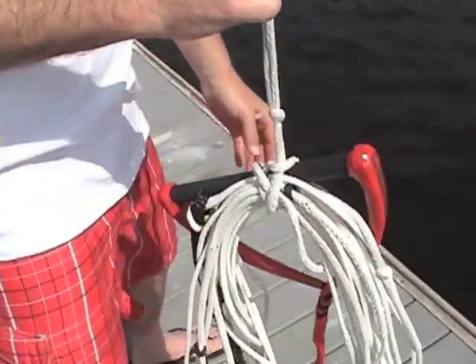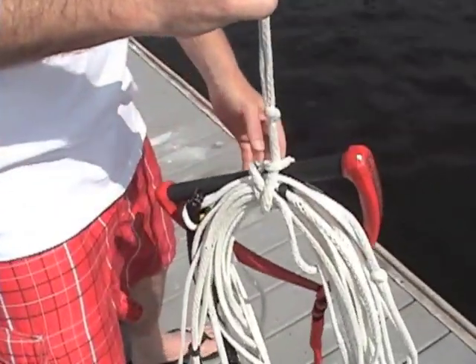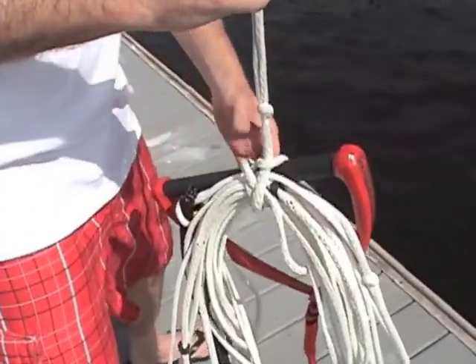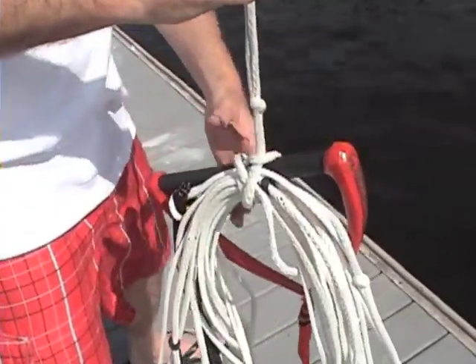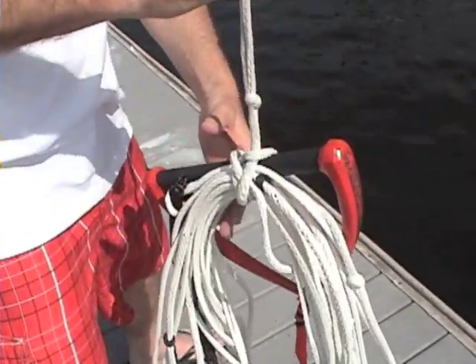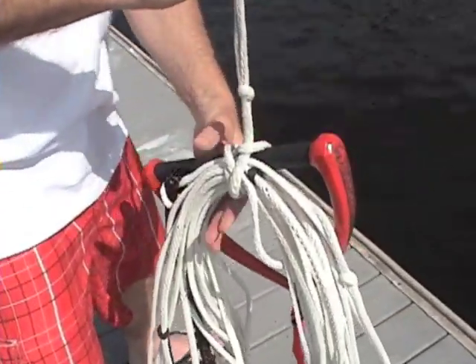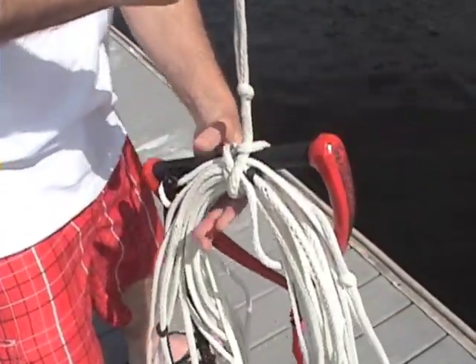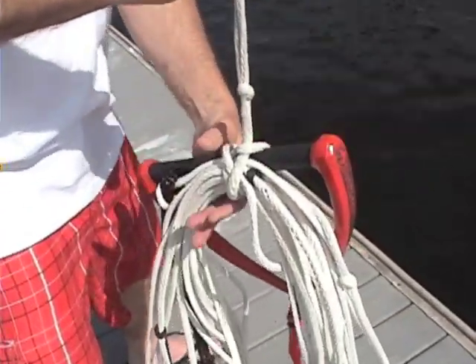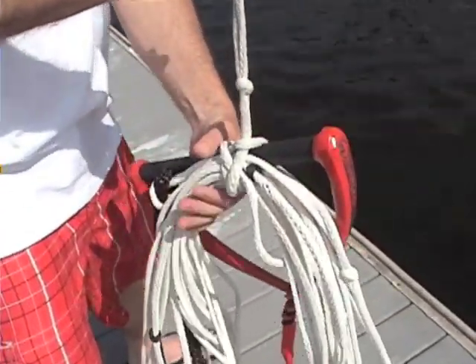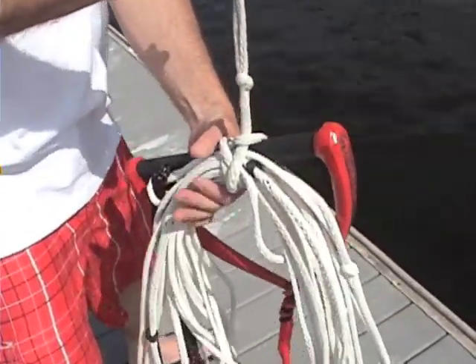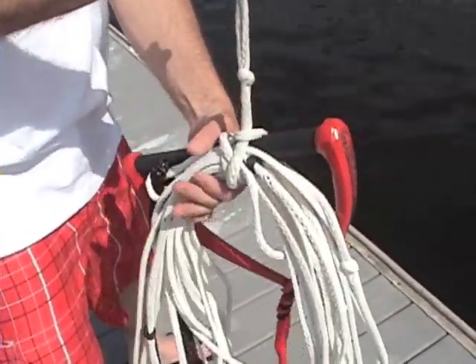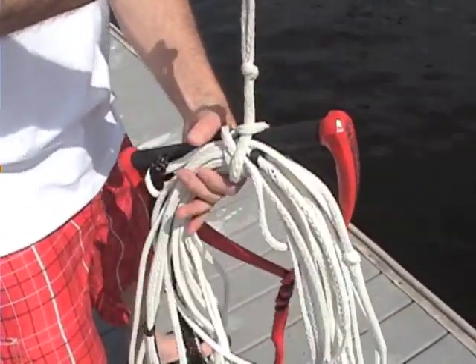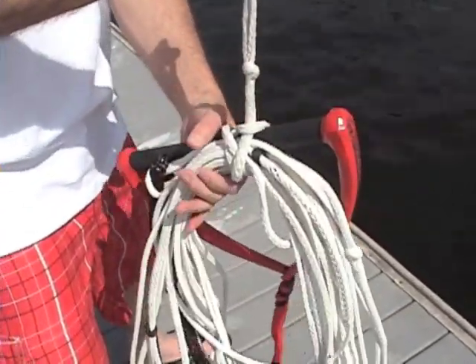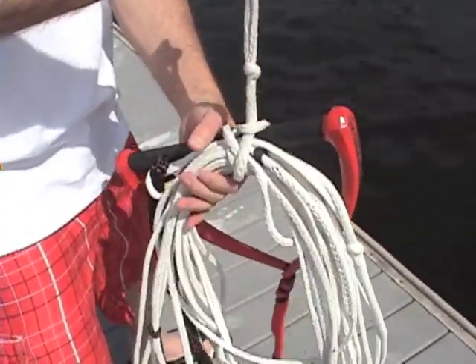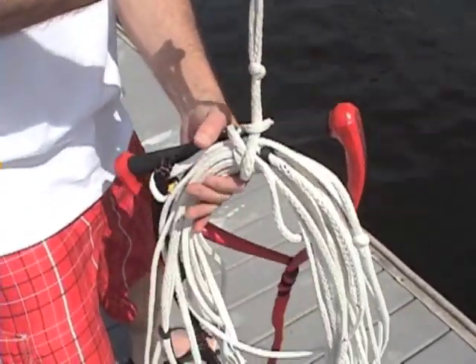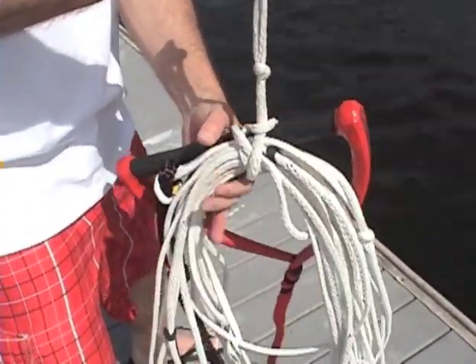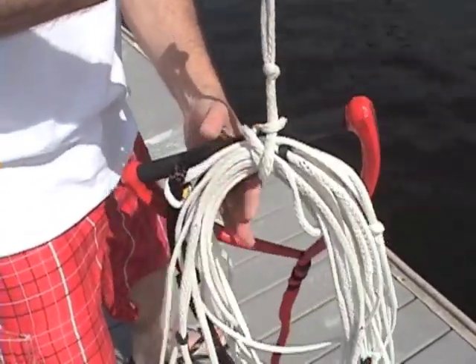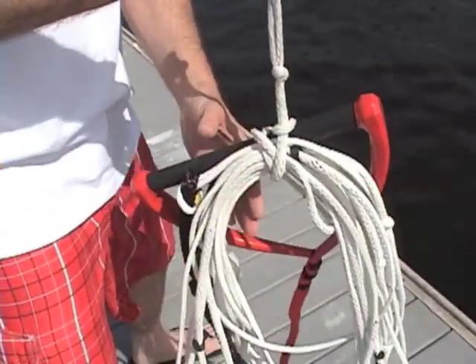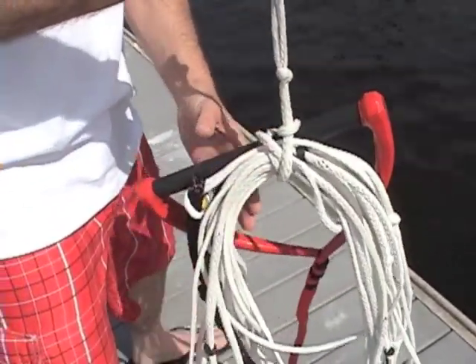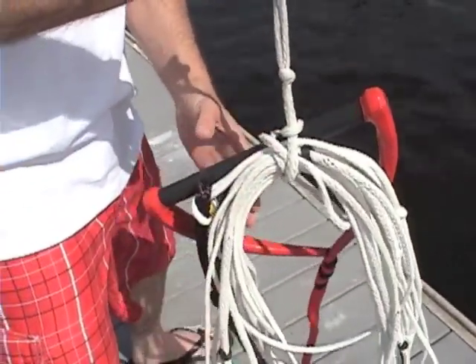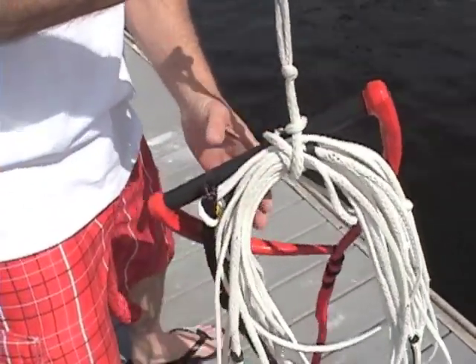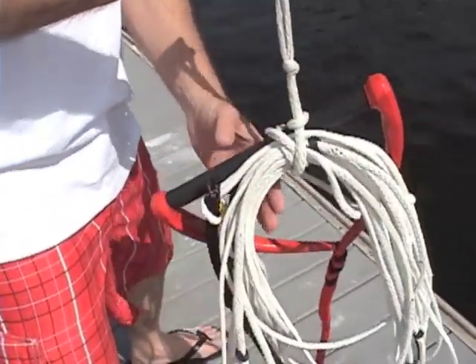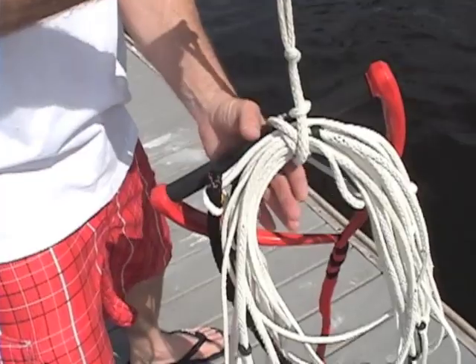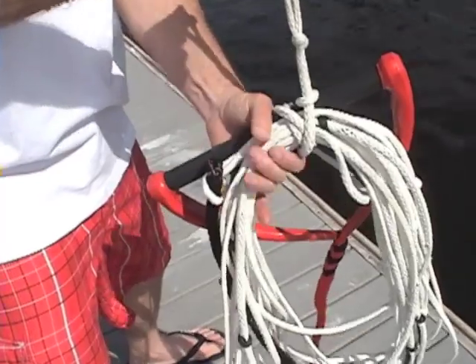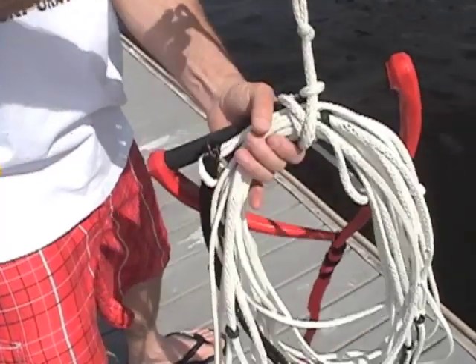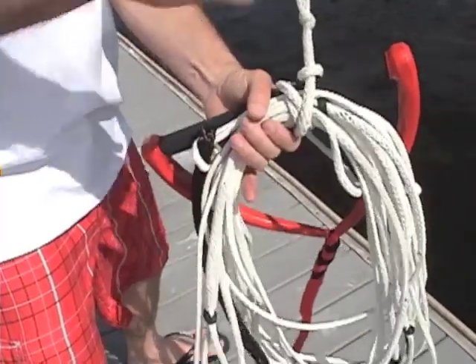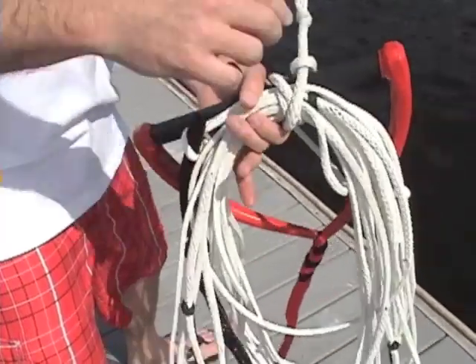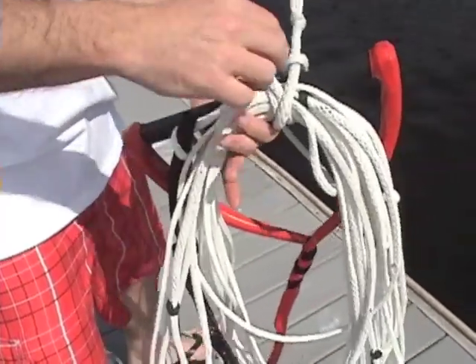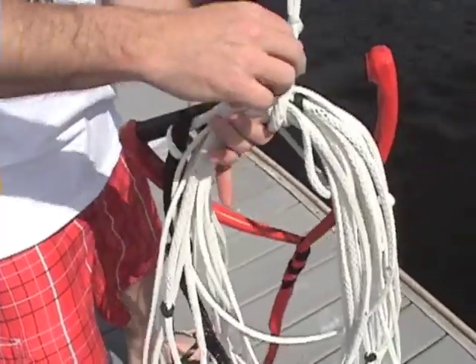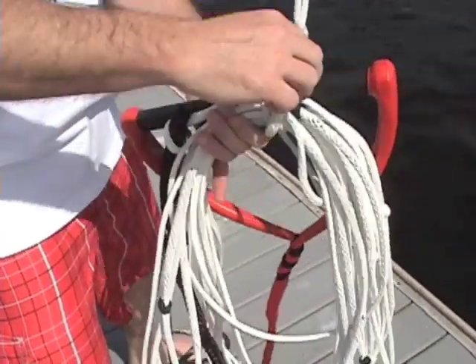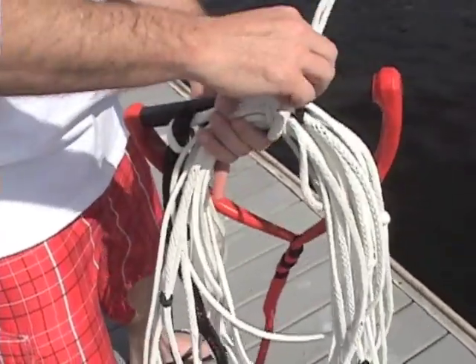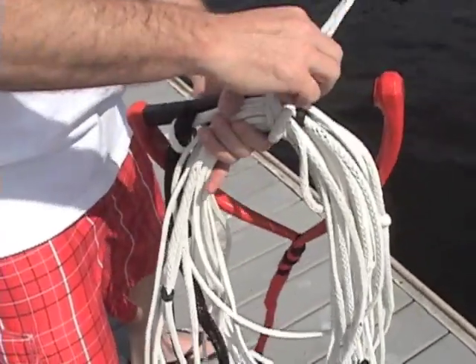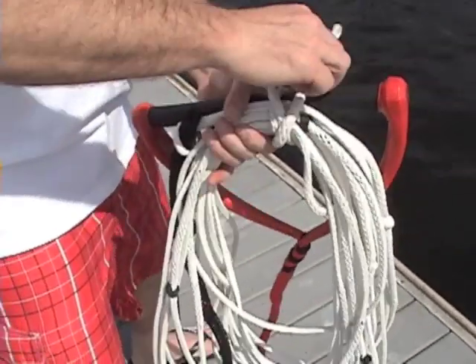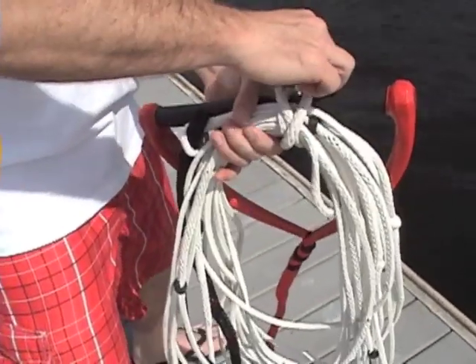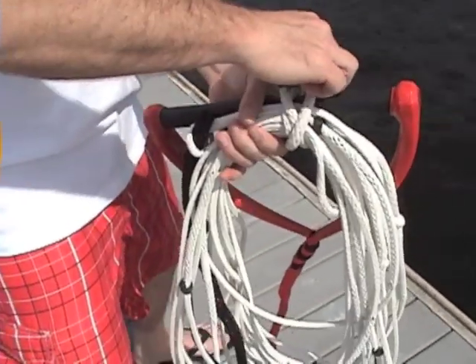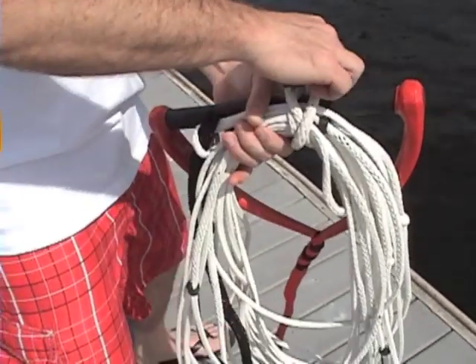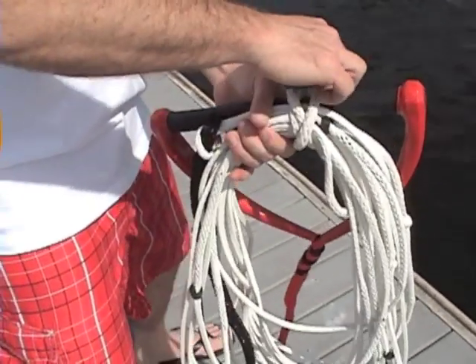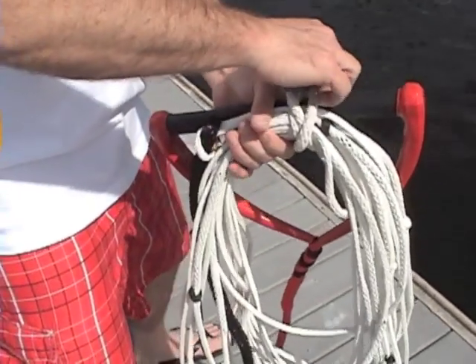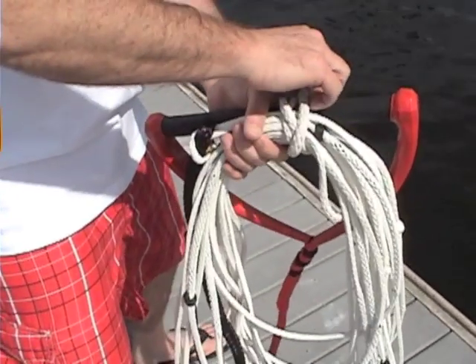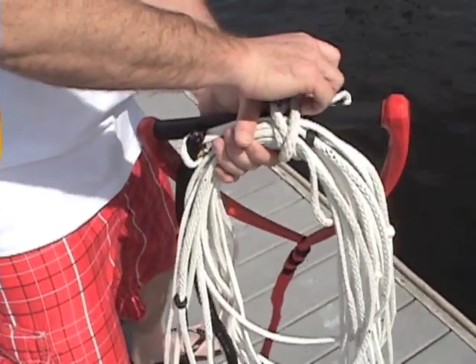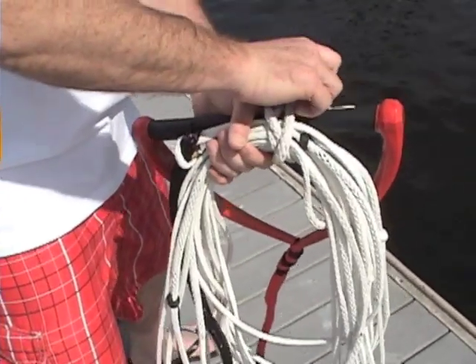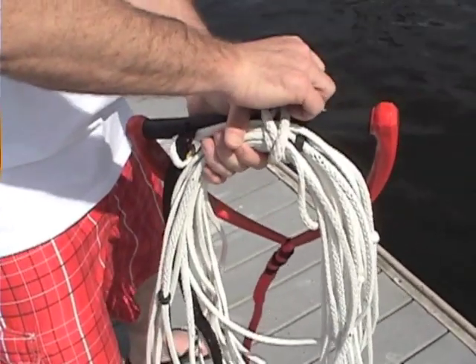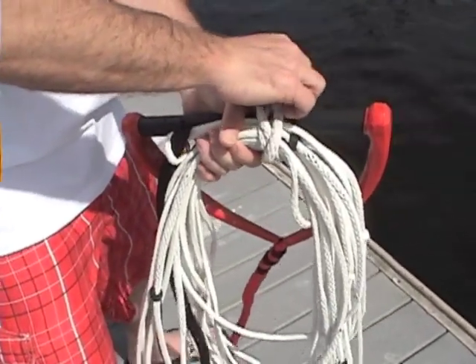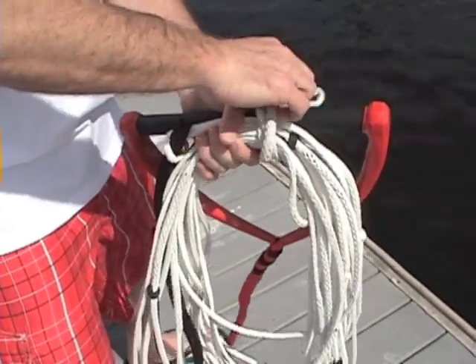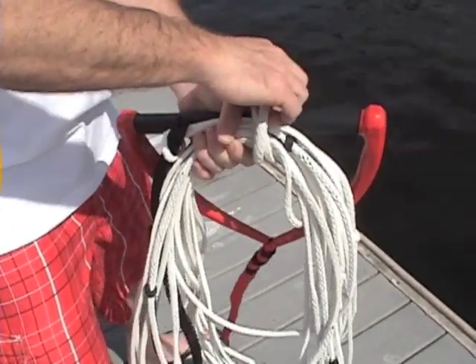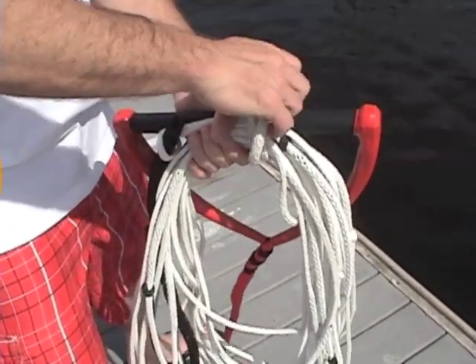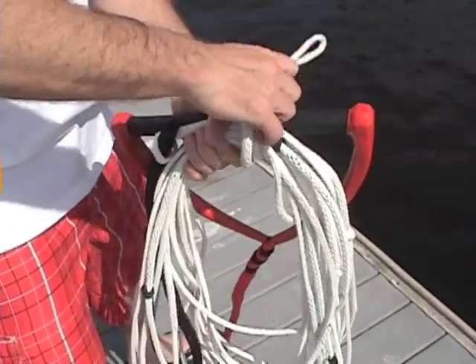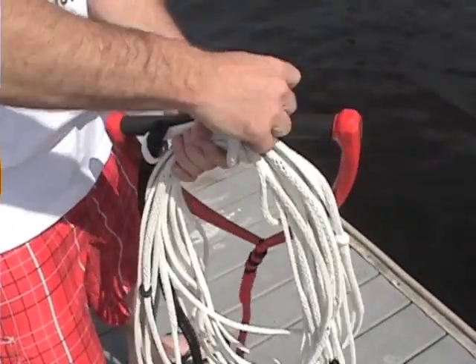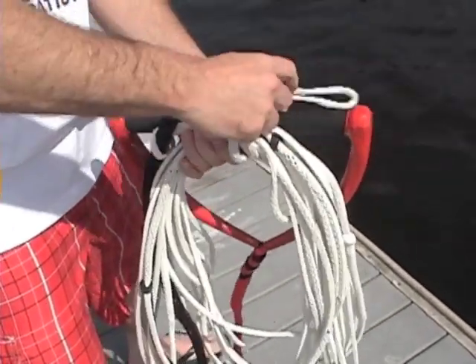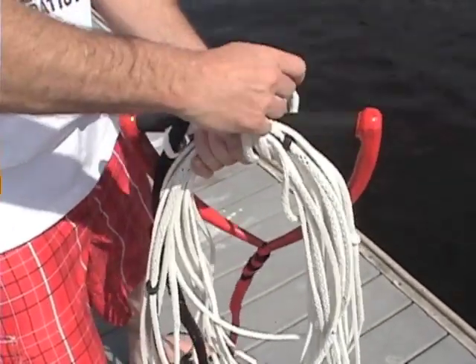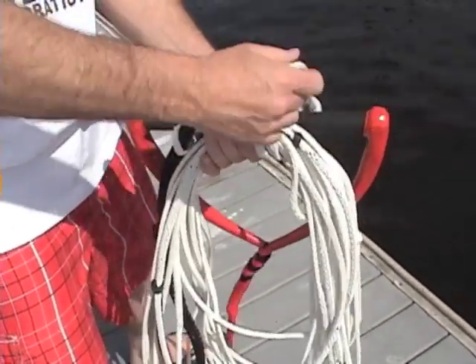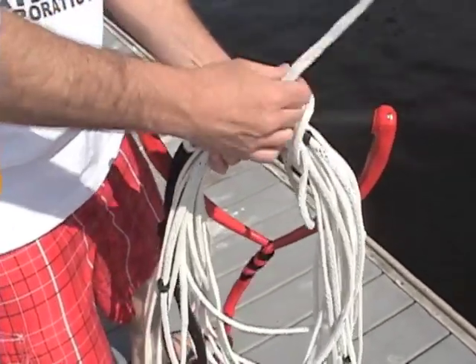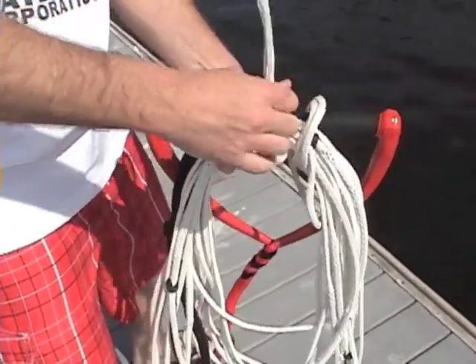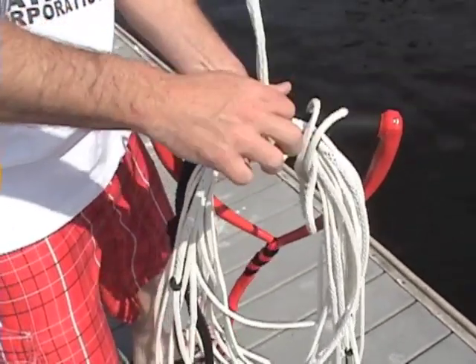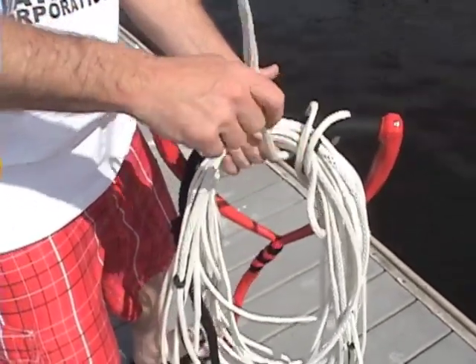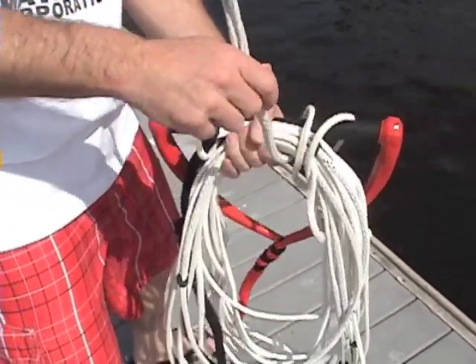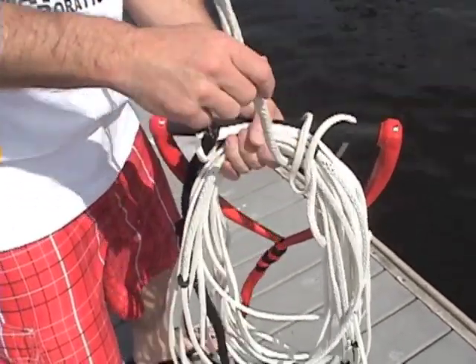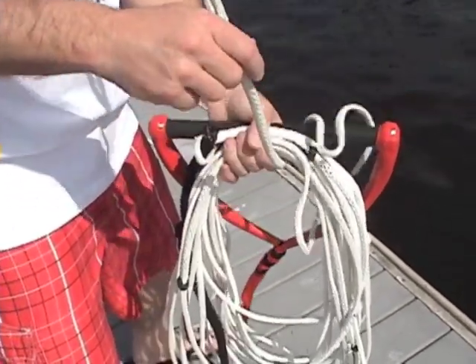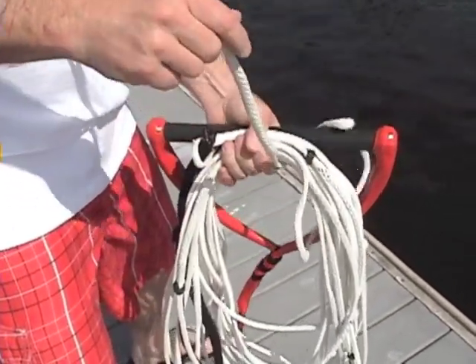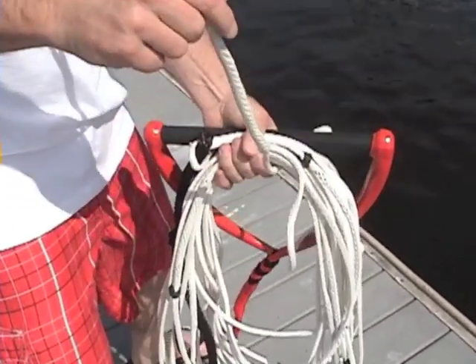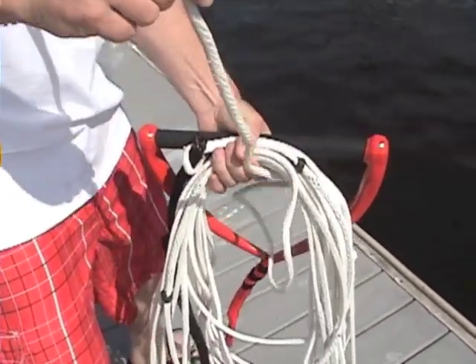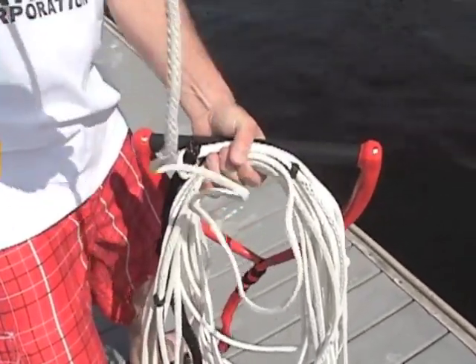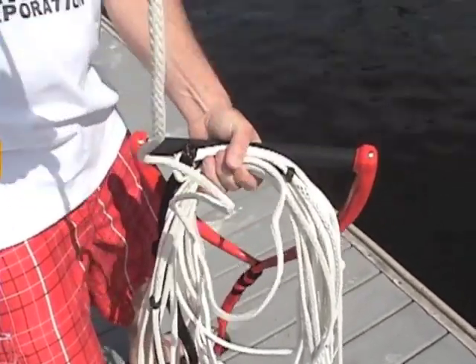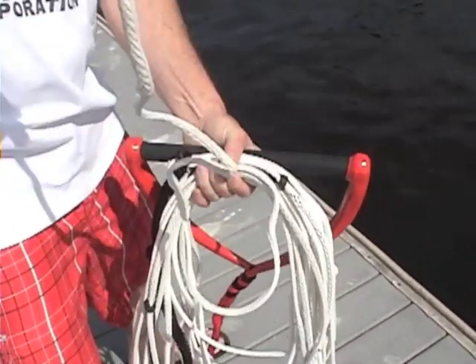Unhooking the single tie is fast and easy. That's why it's used in shows. Thread the free end back through the loop and pull.